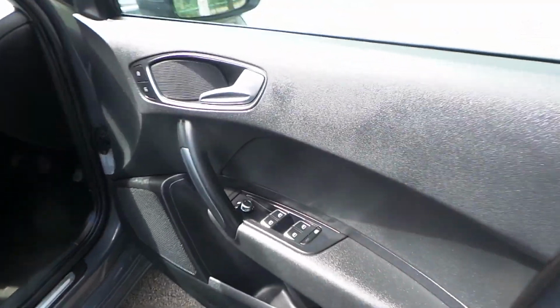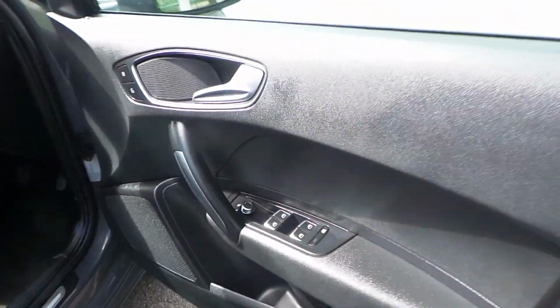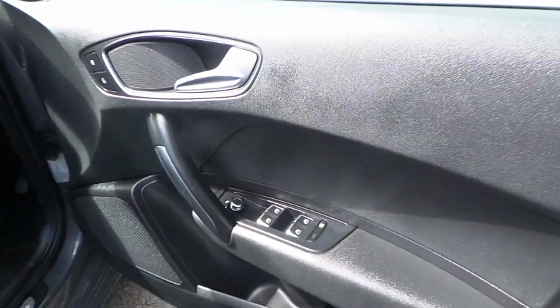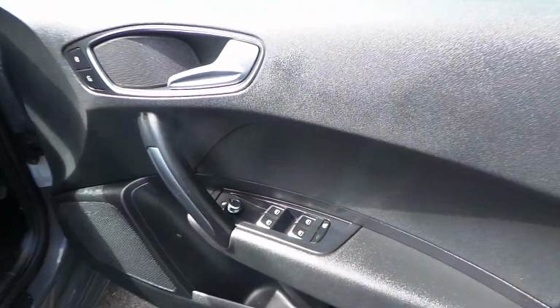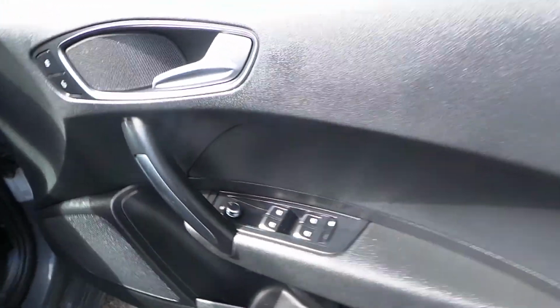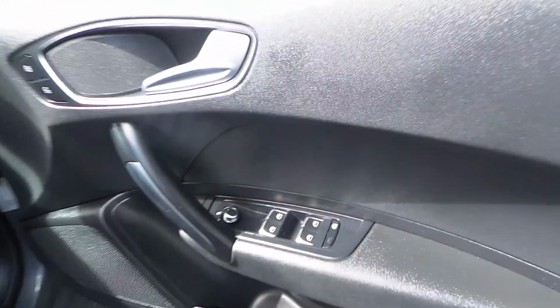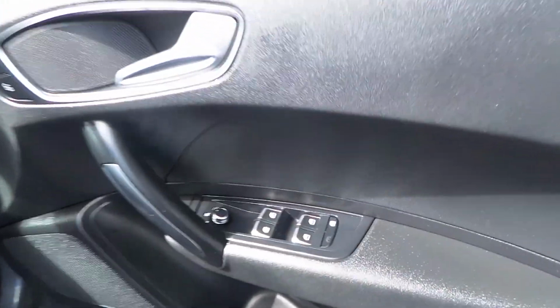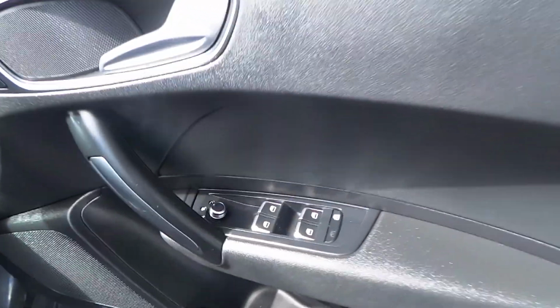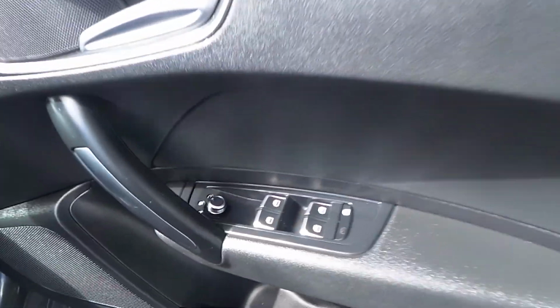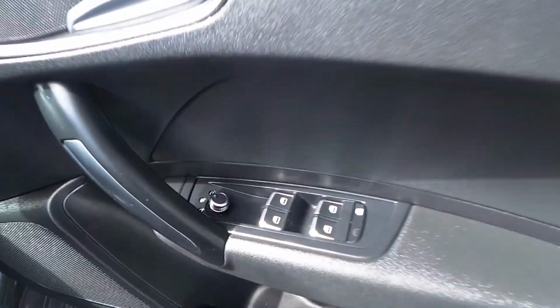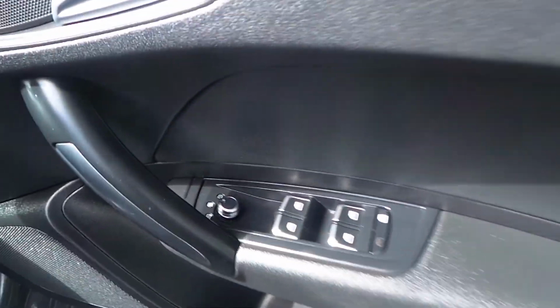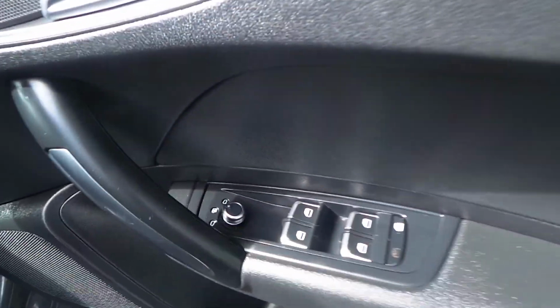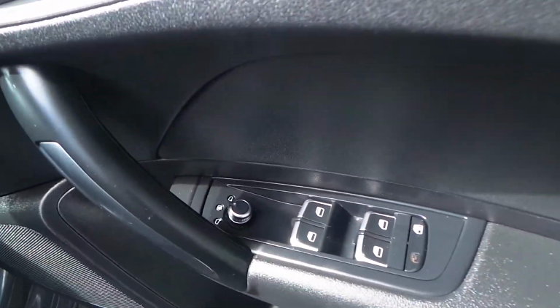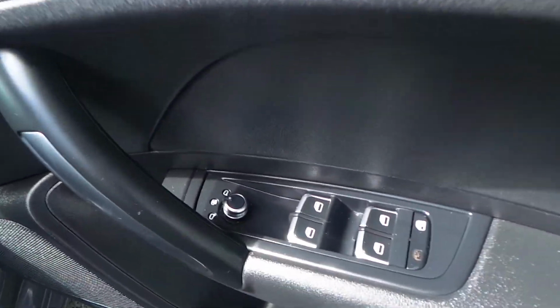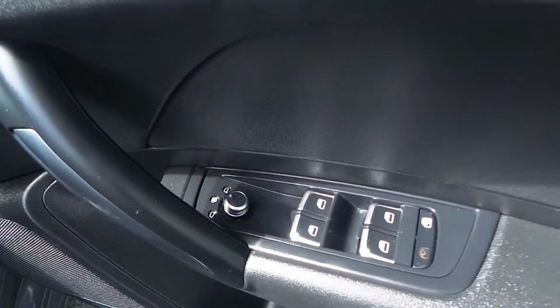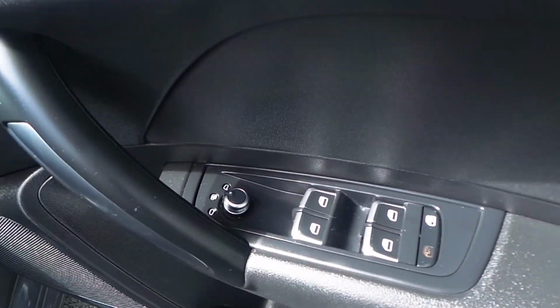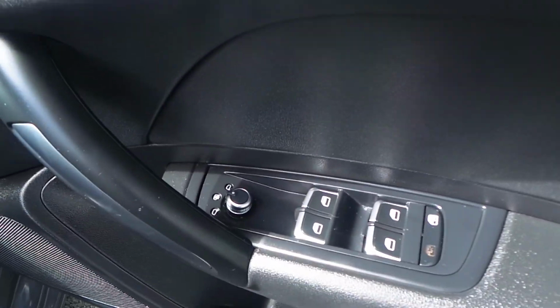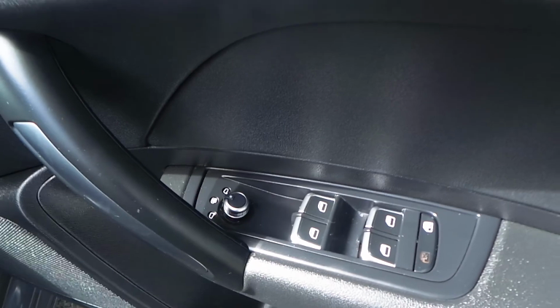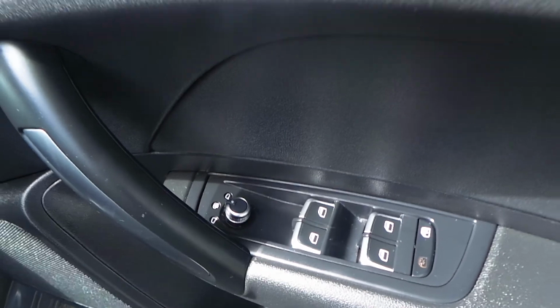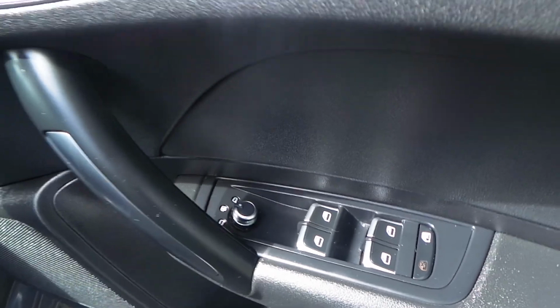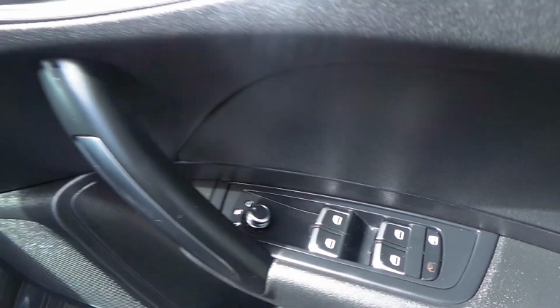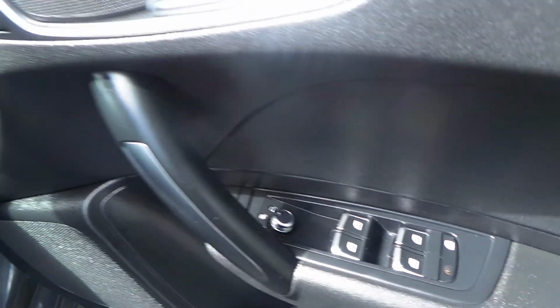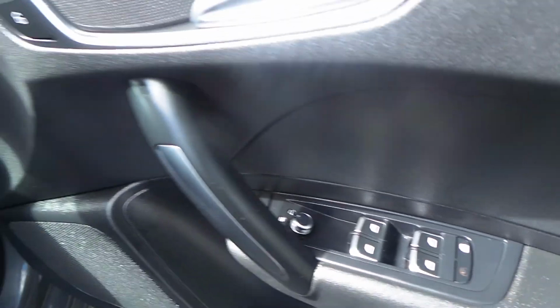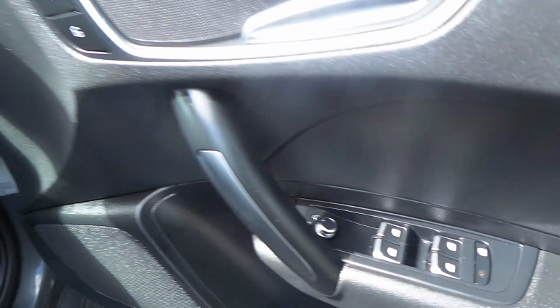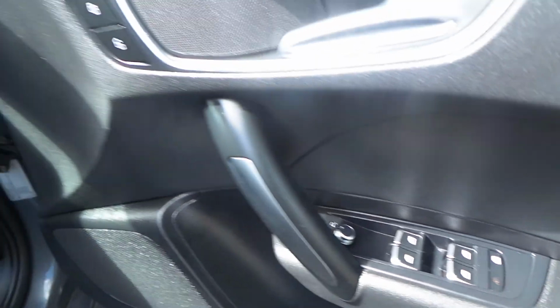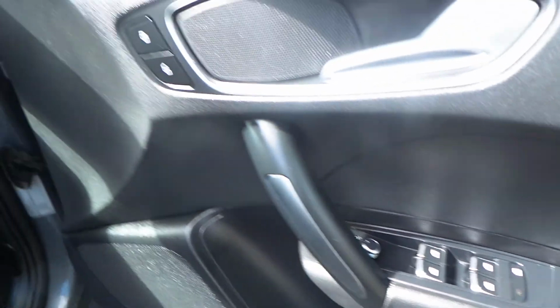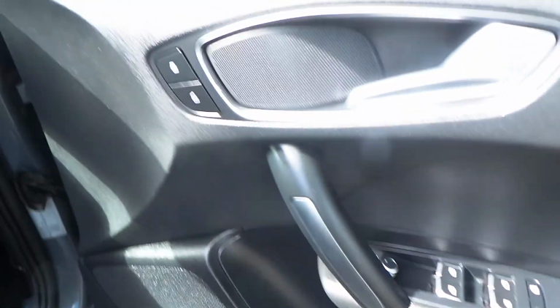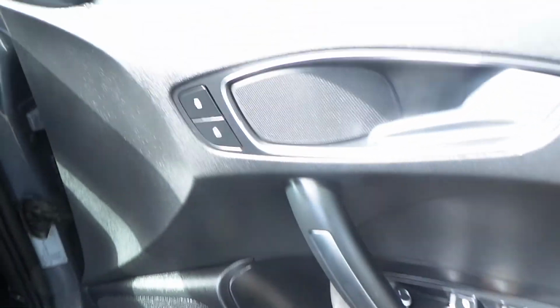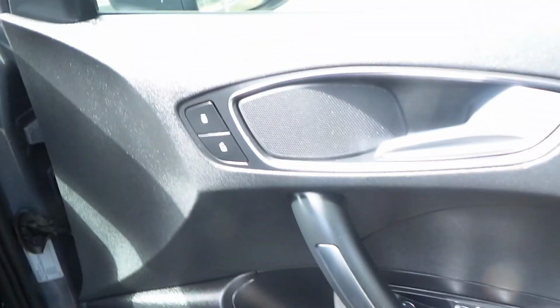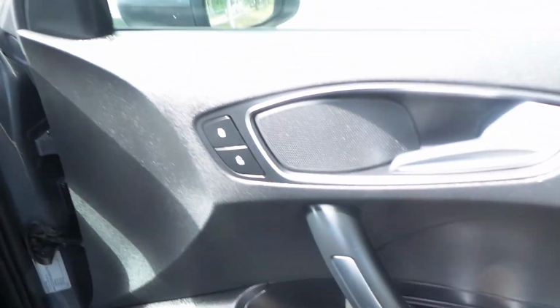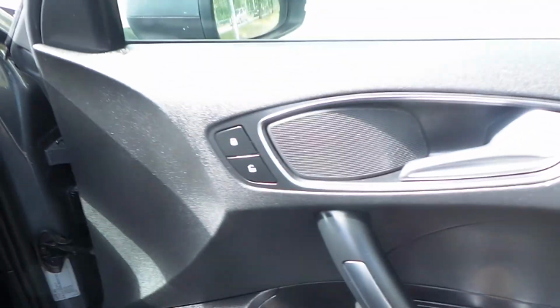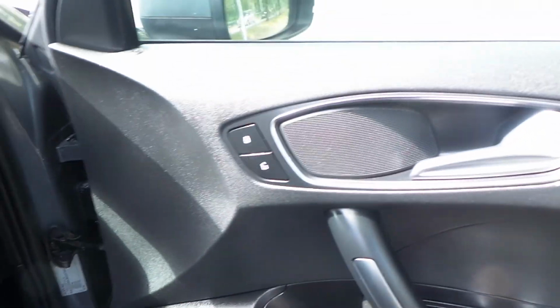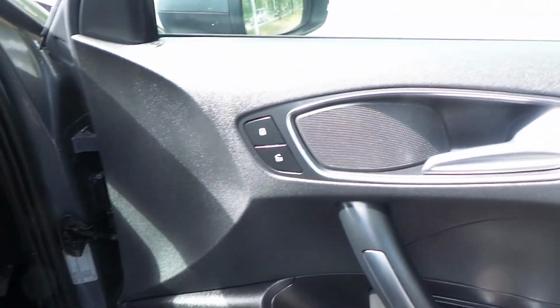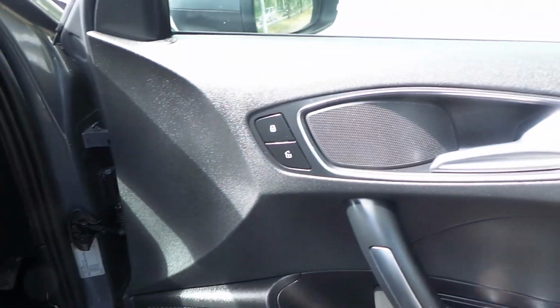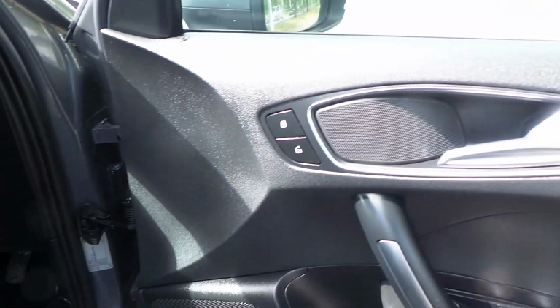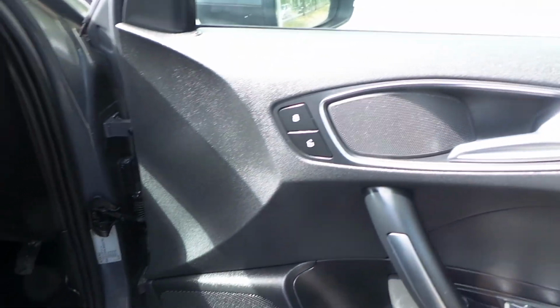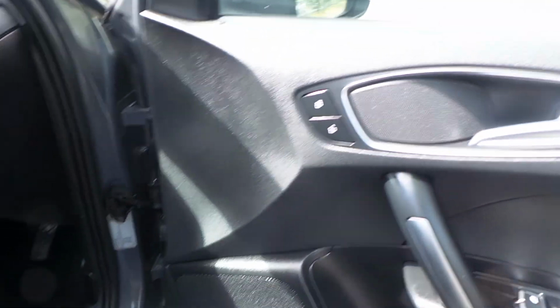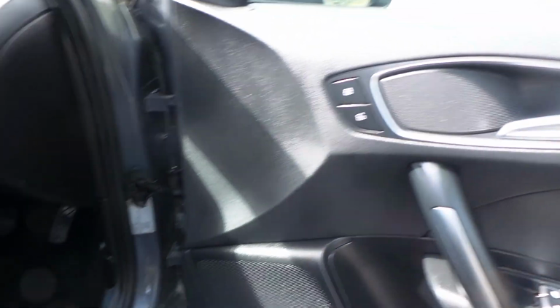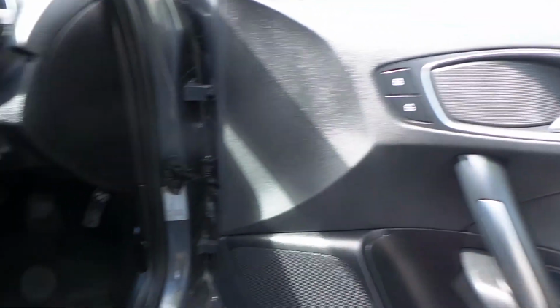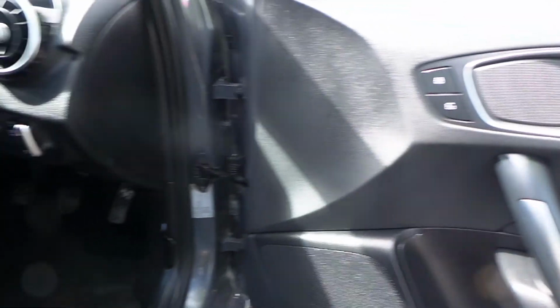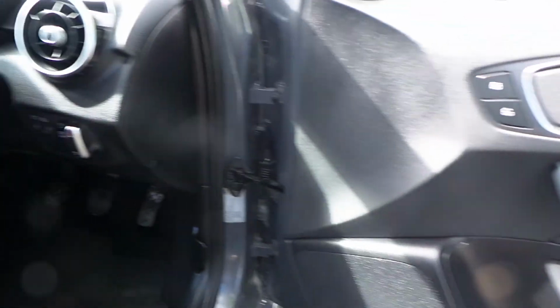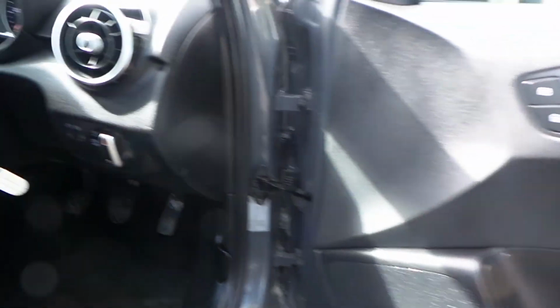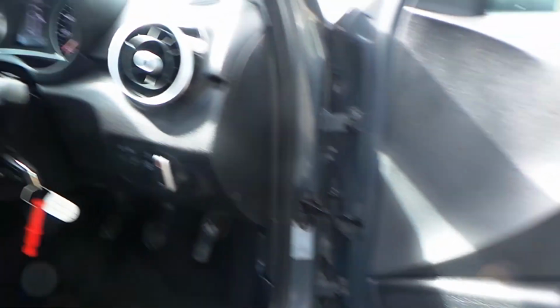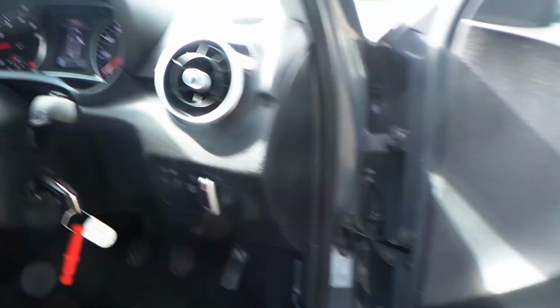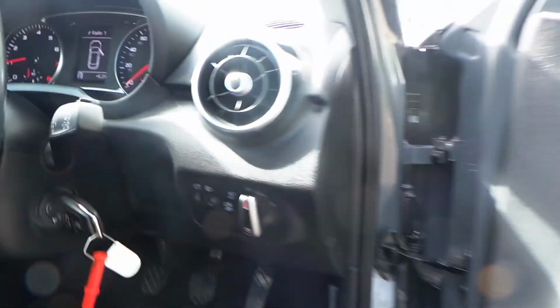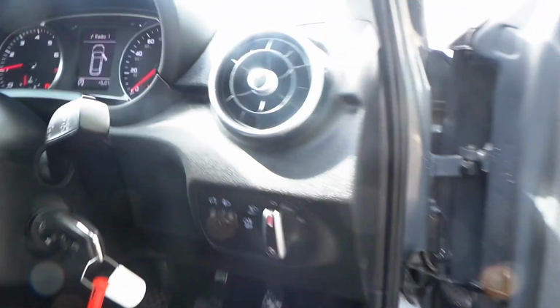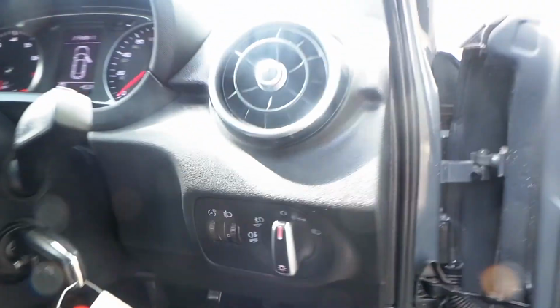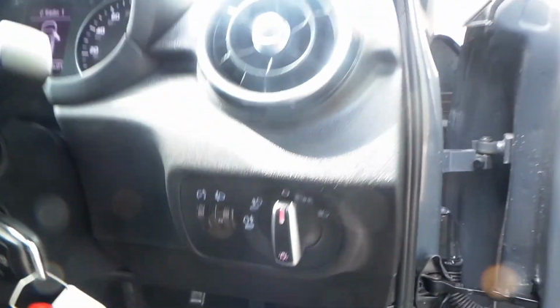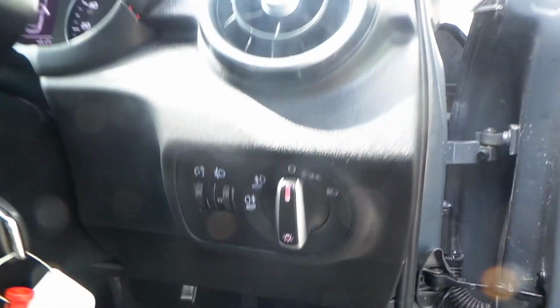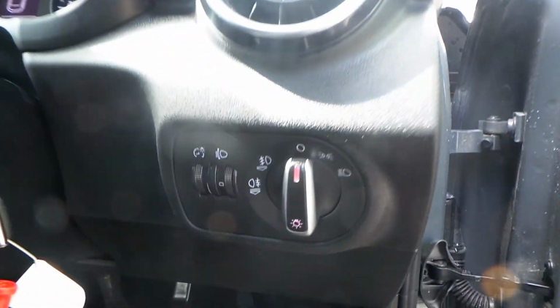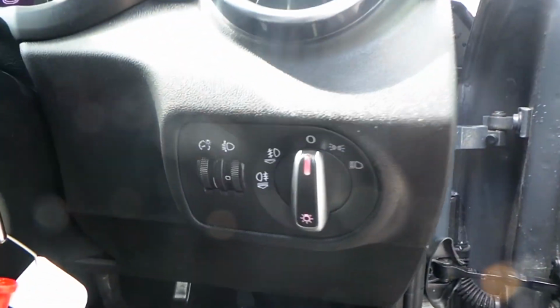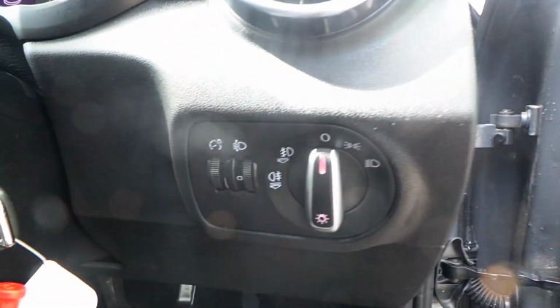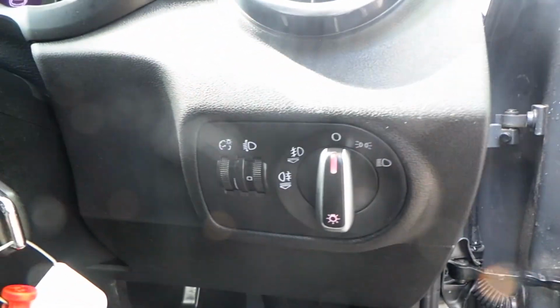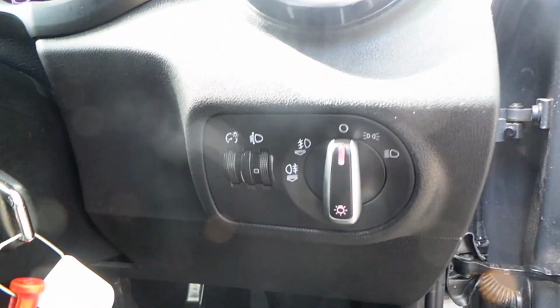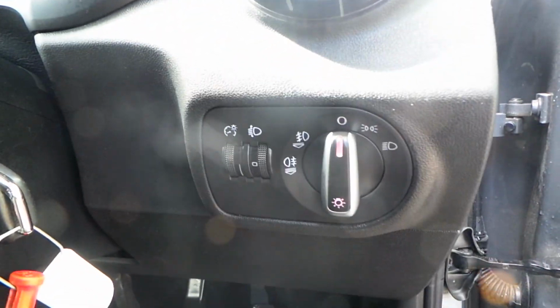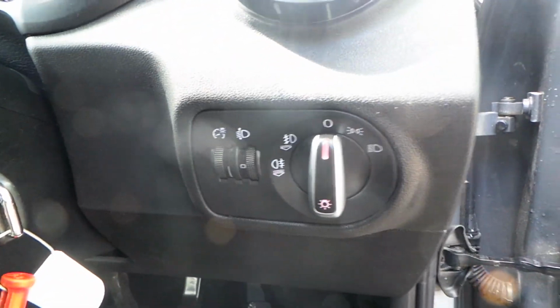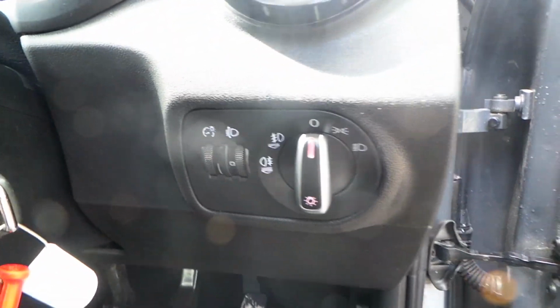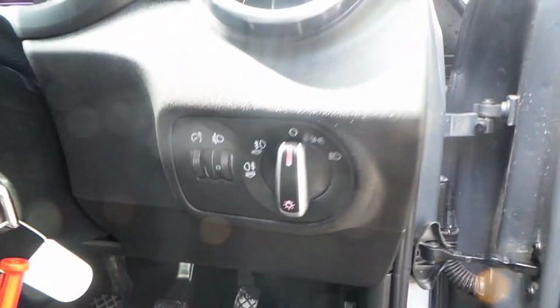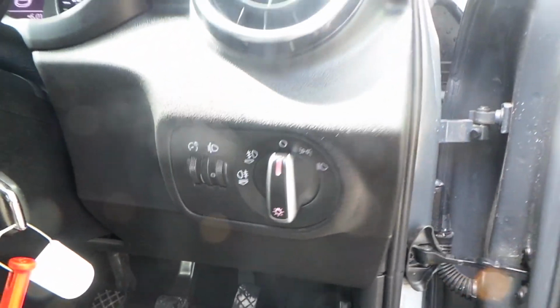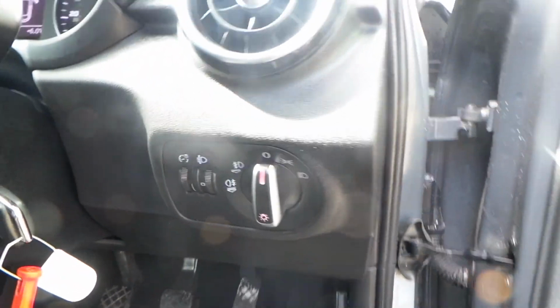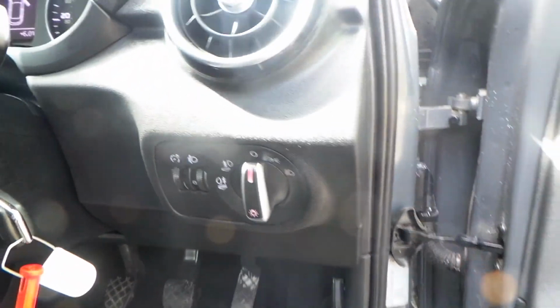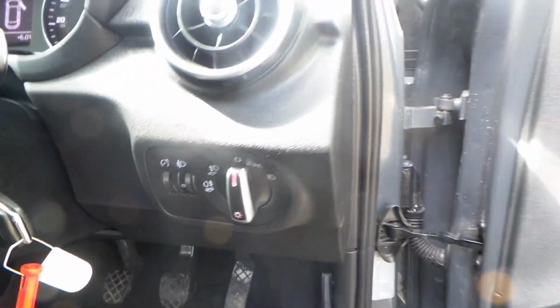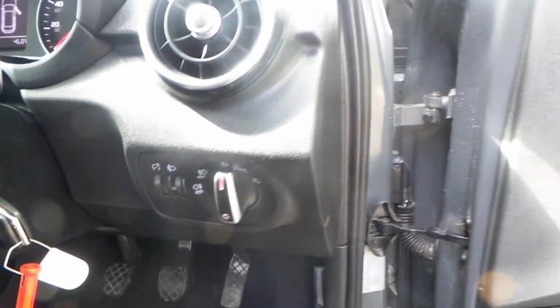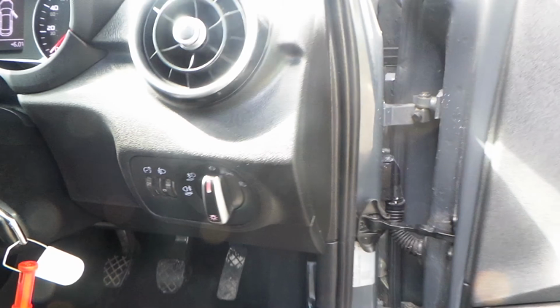To the front, we have electric windows all round along with electric door mirrors. There is your central locking, and your lights with both your front and rear fog lights.